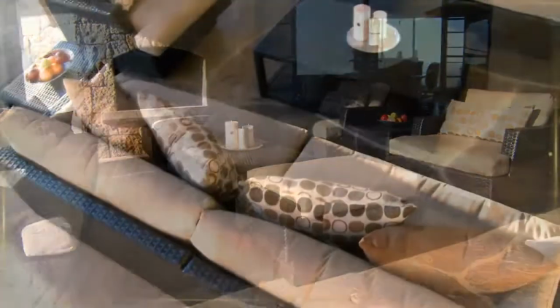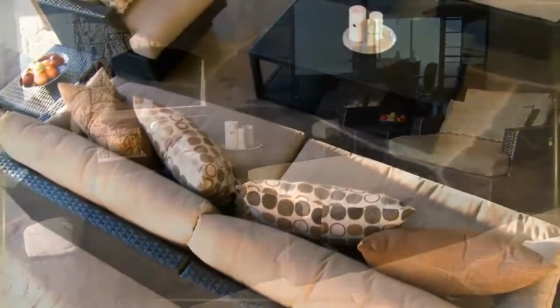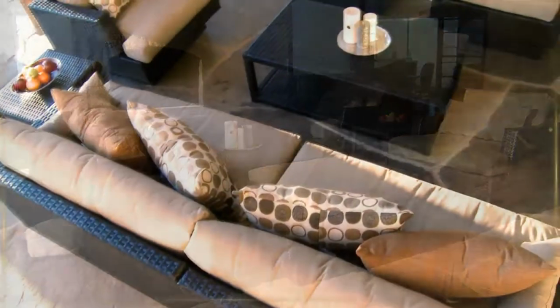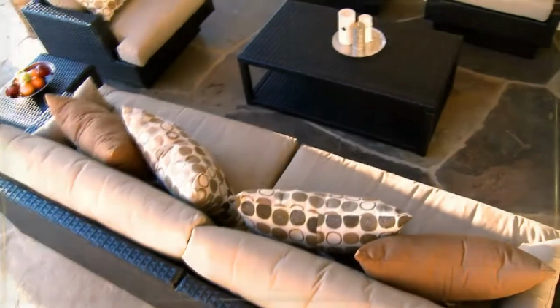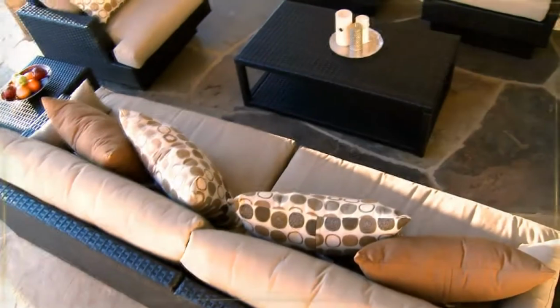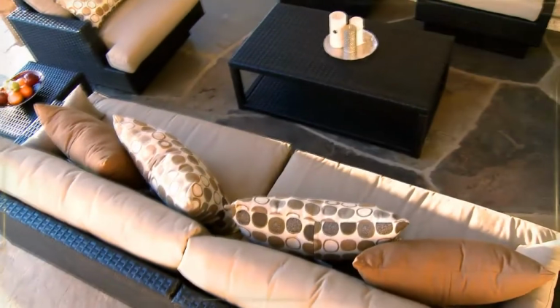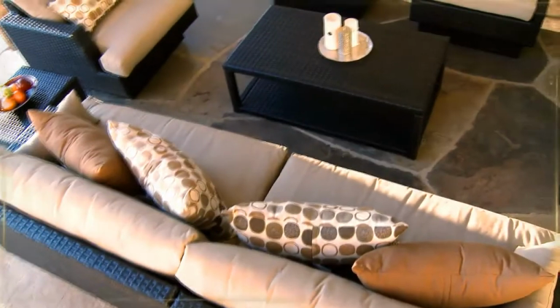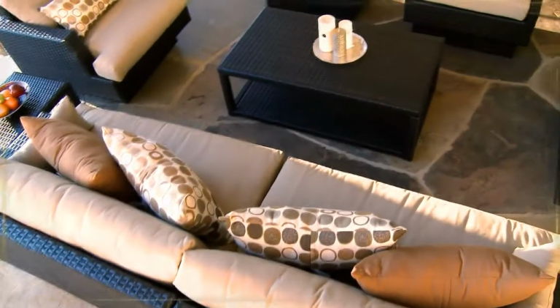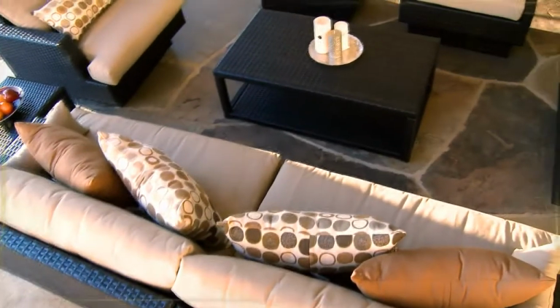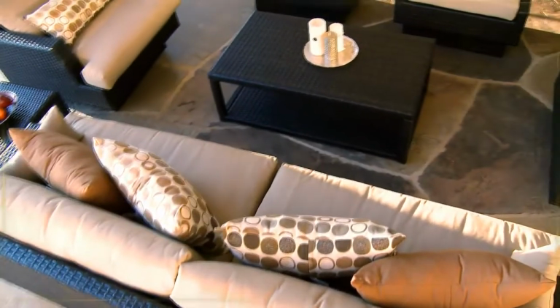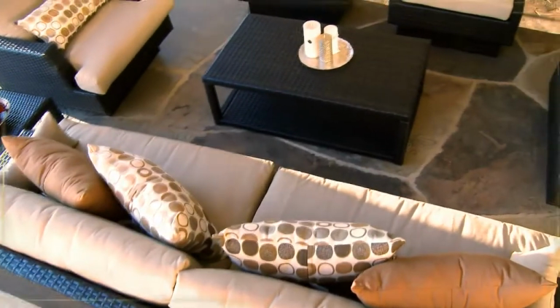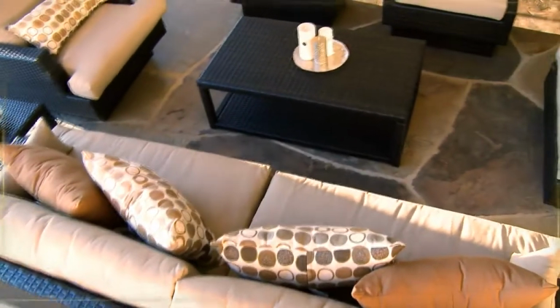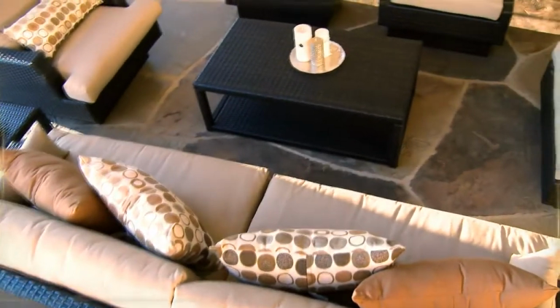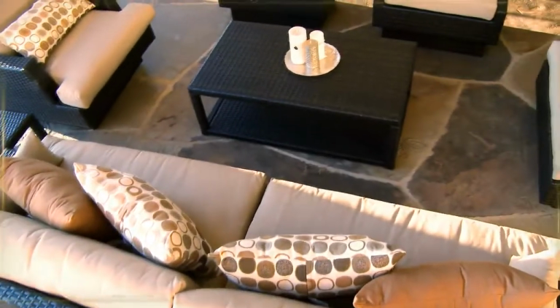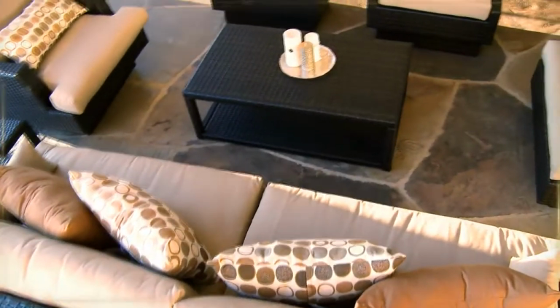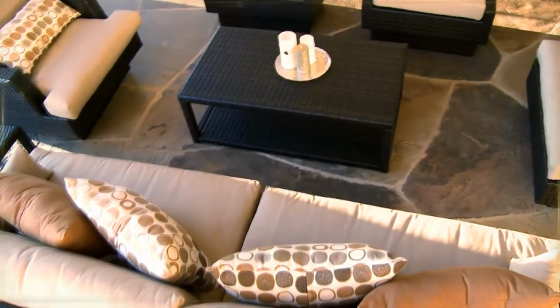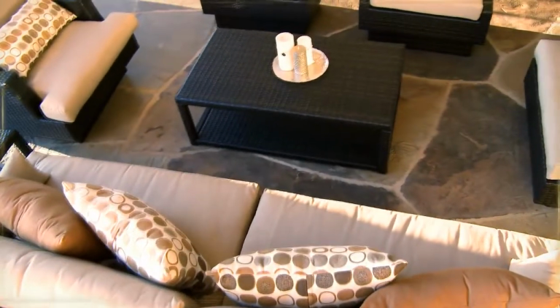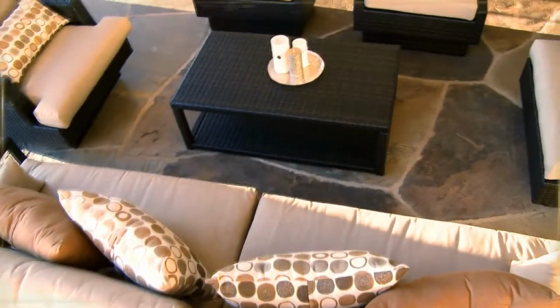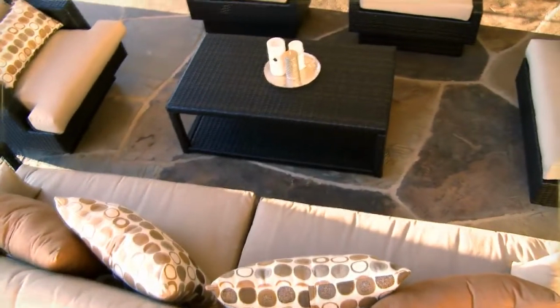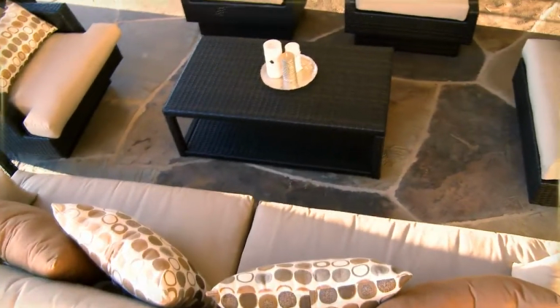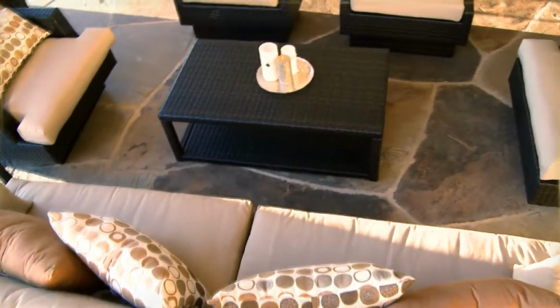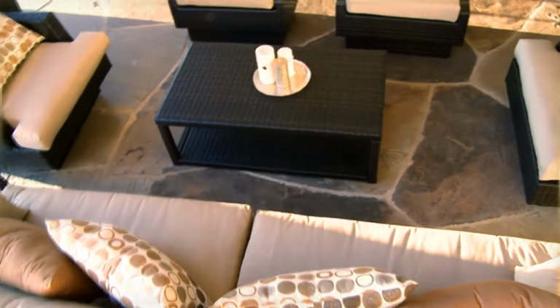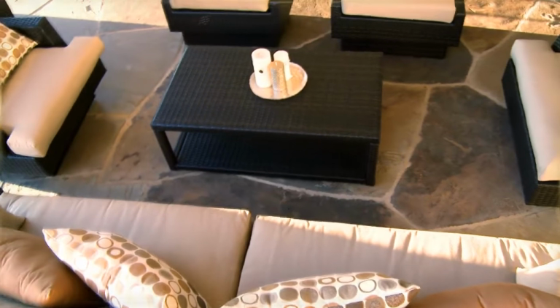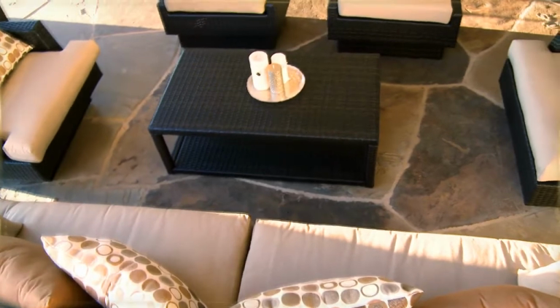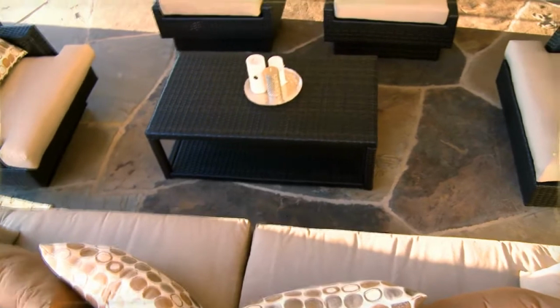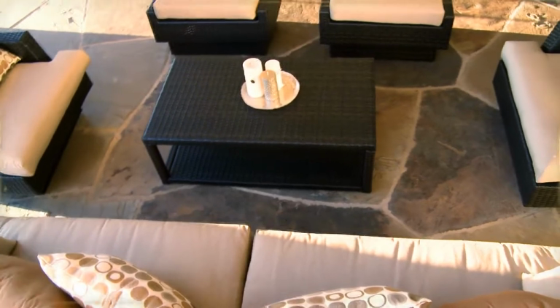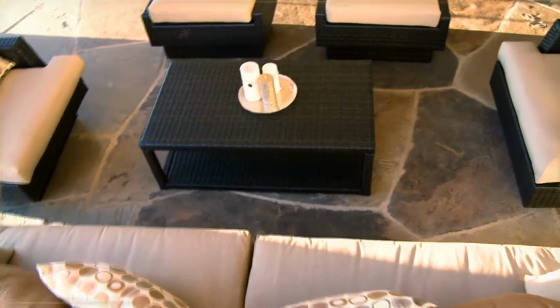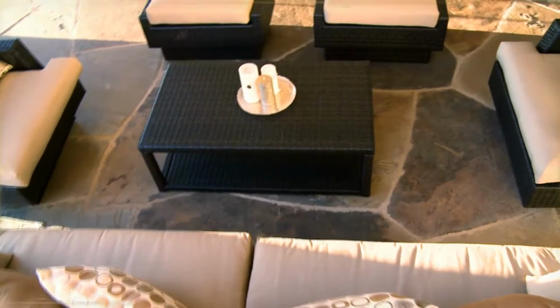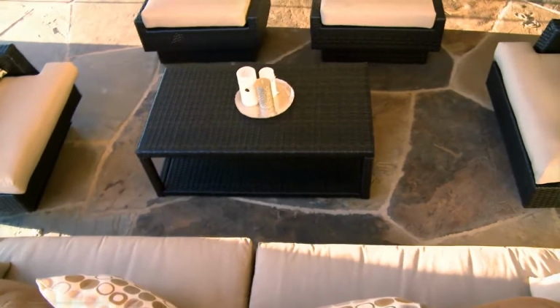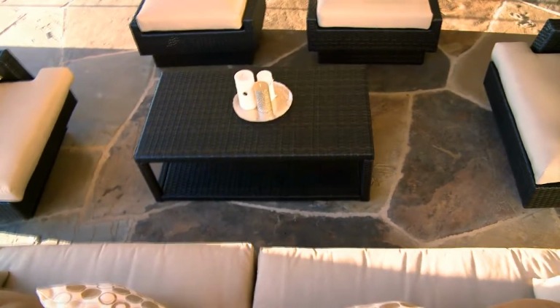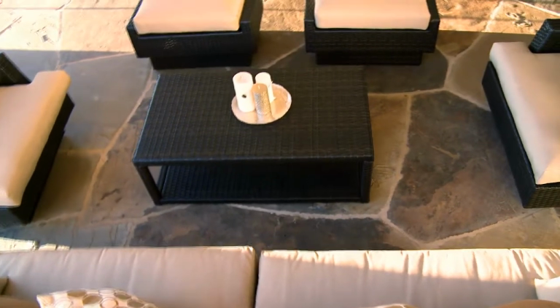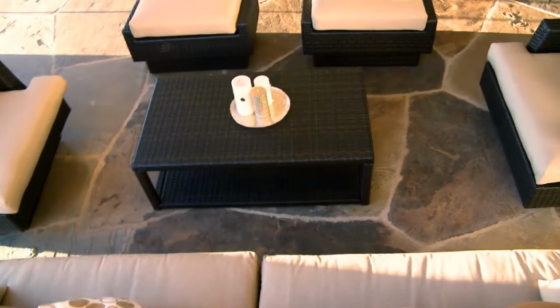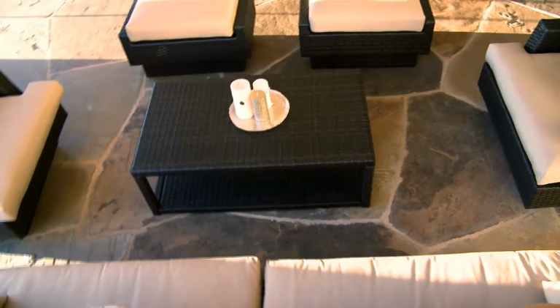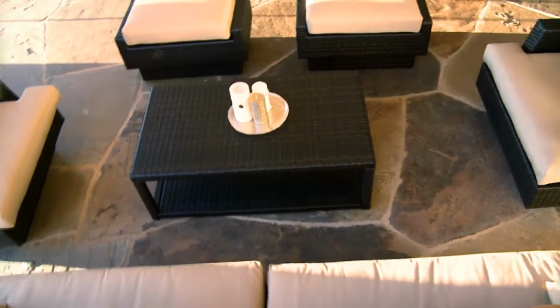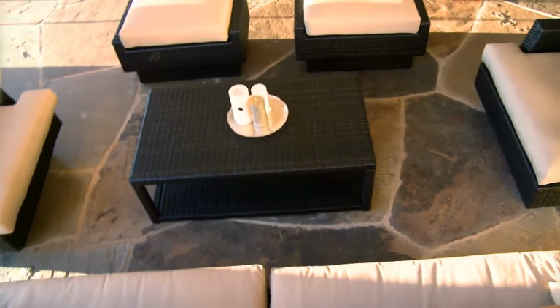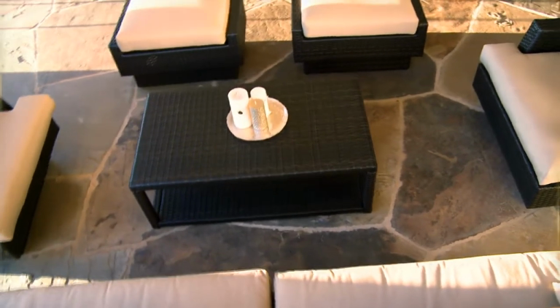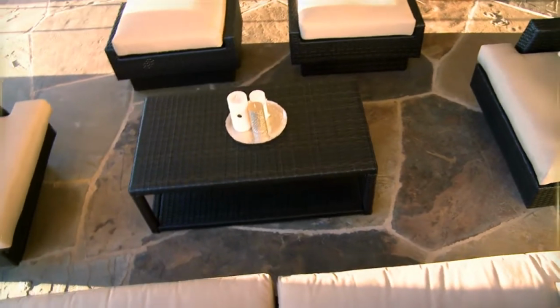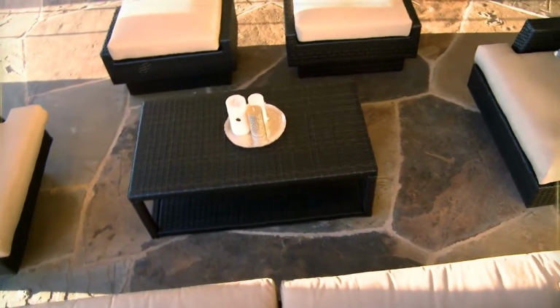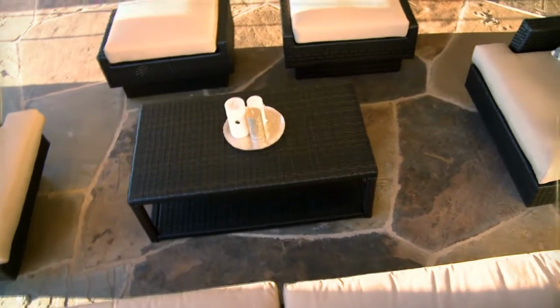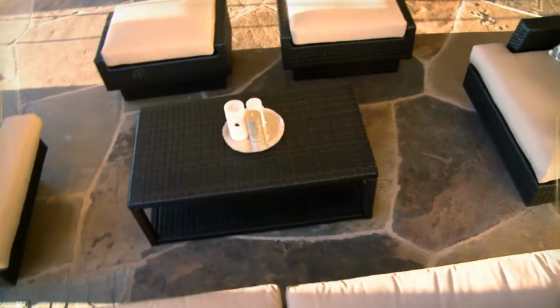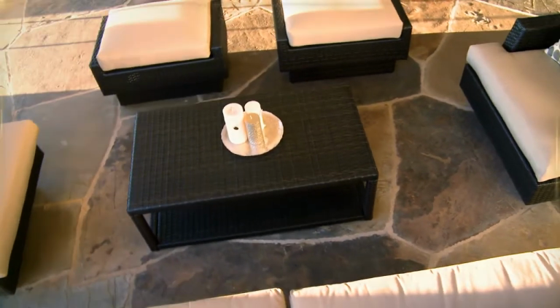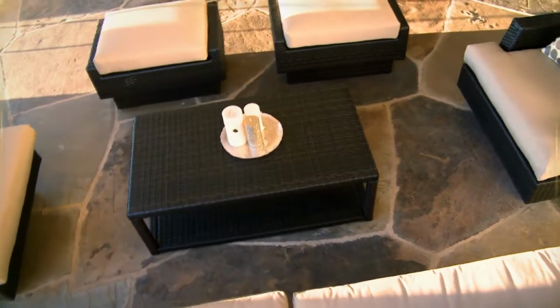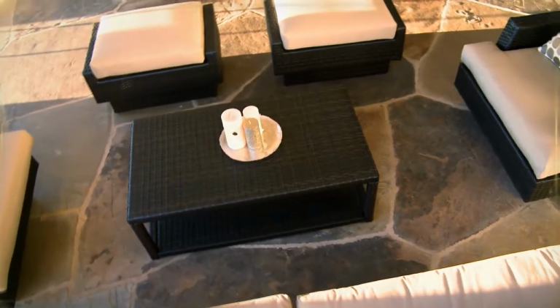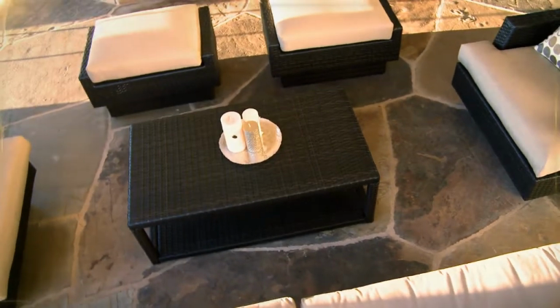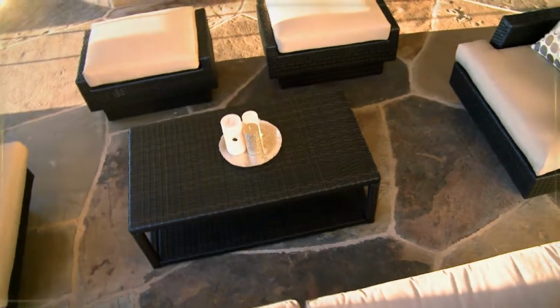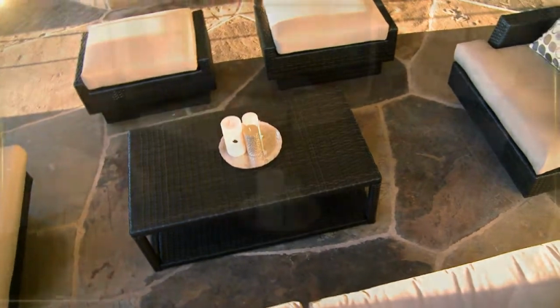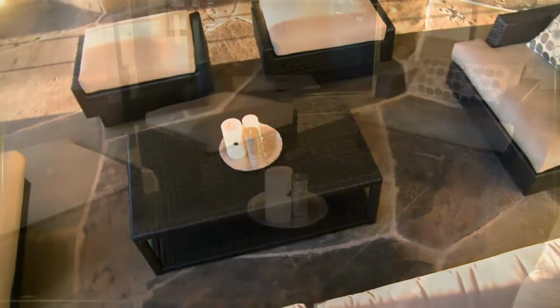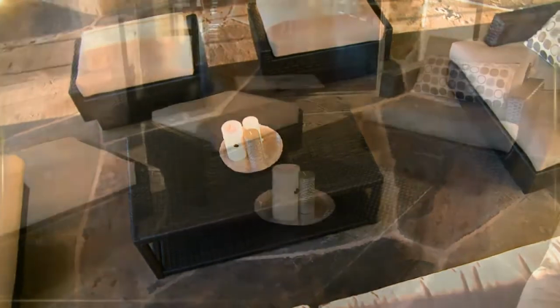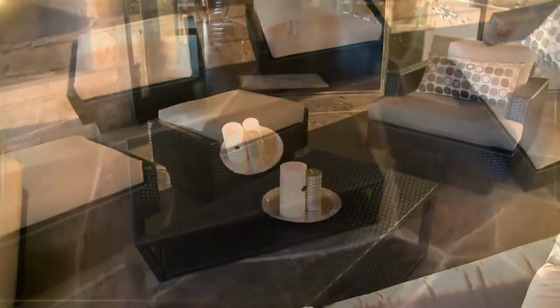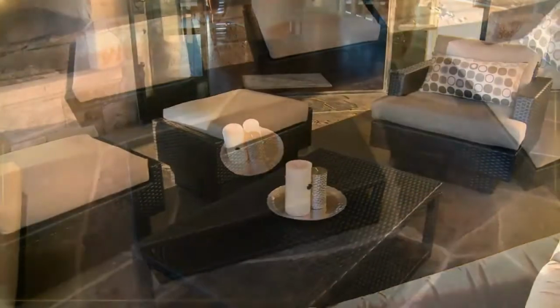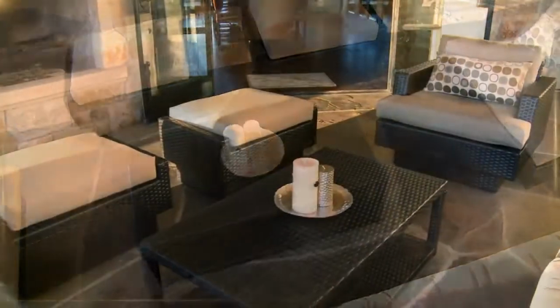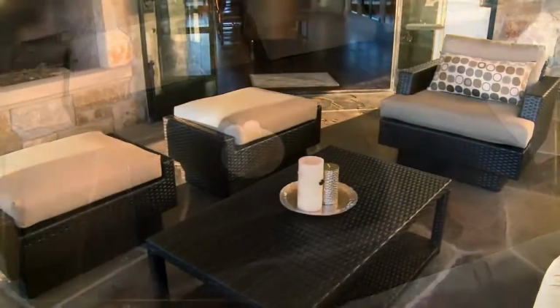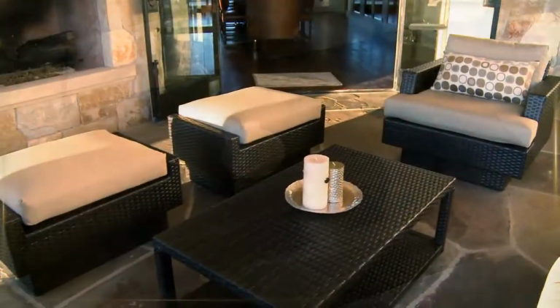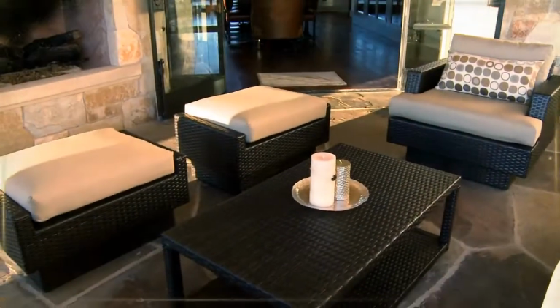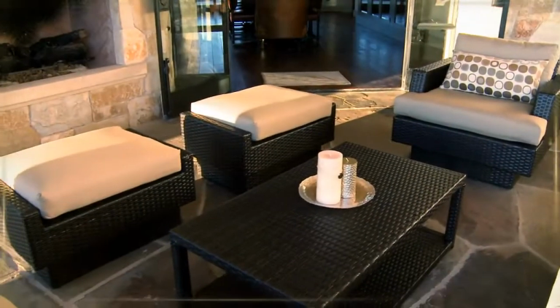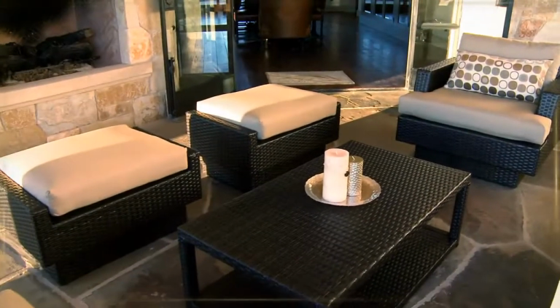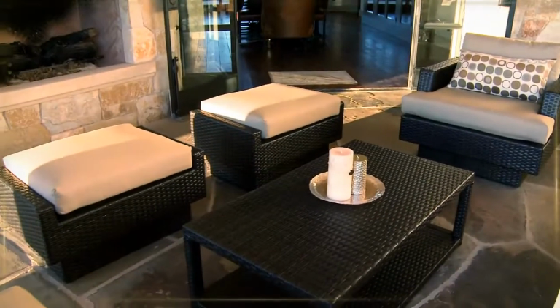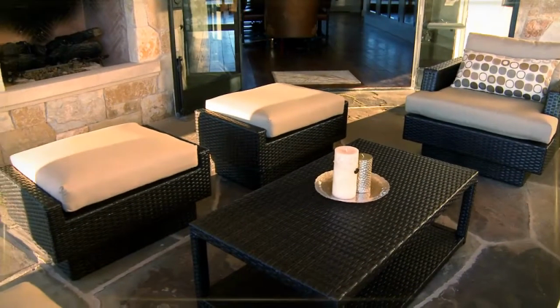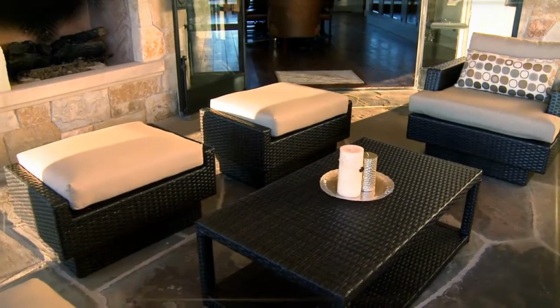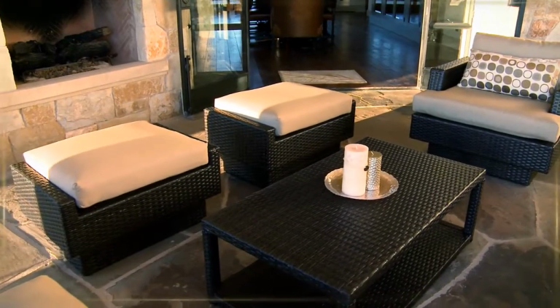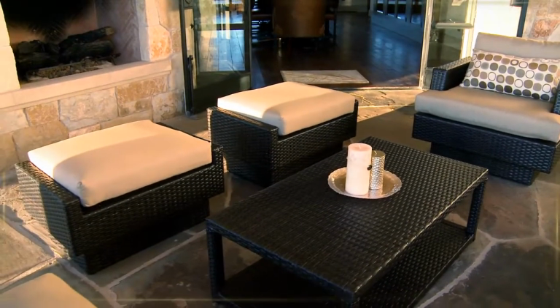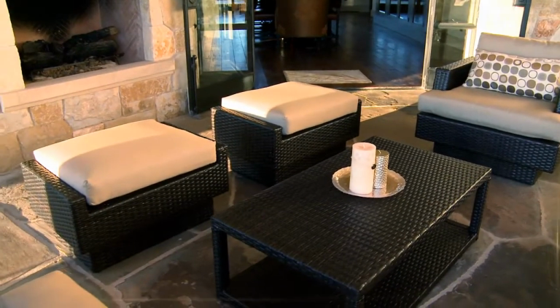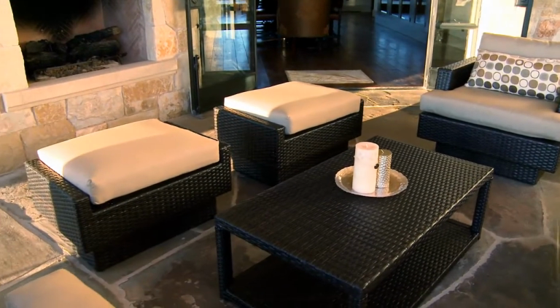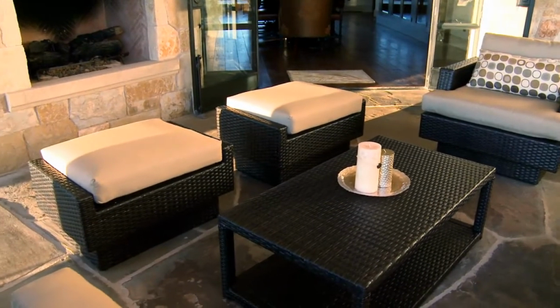Arrange your set for comfort, or use the ottomans as extra seating for entertaining. Designed to withstand the elements,